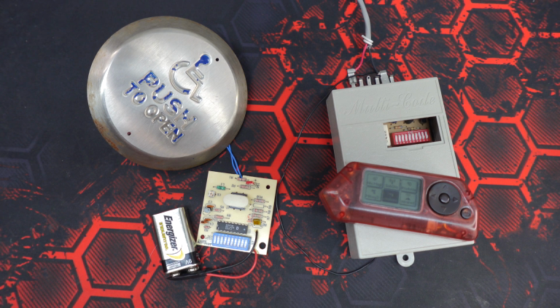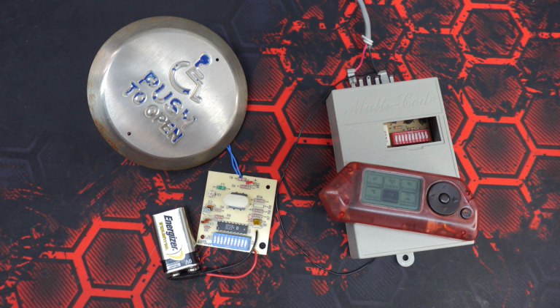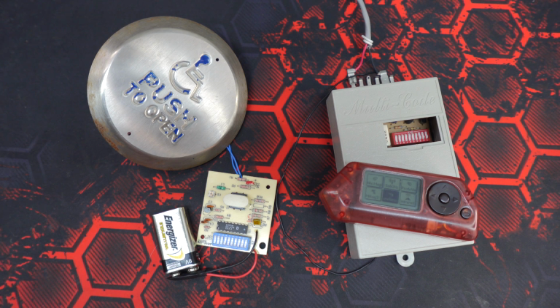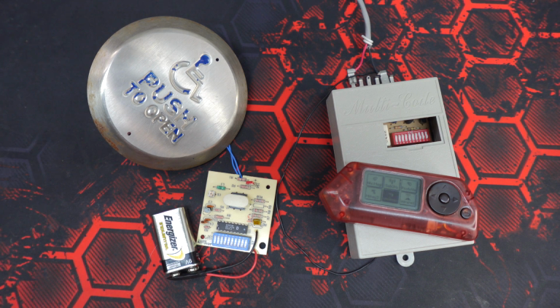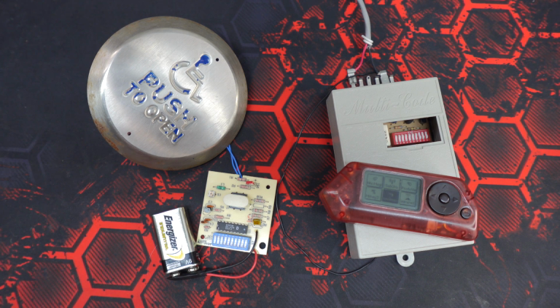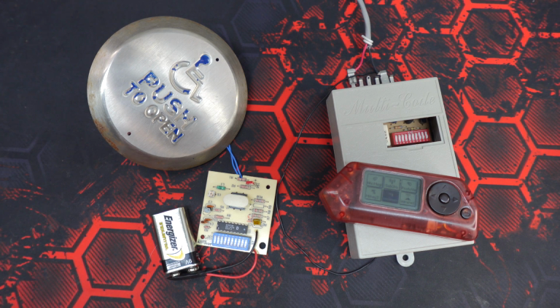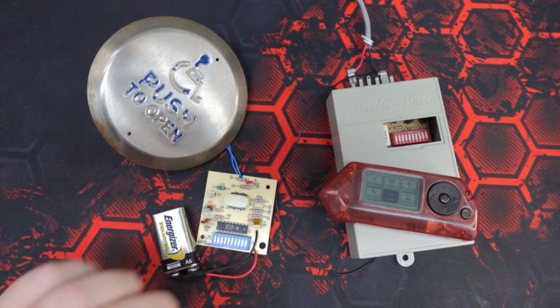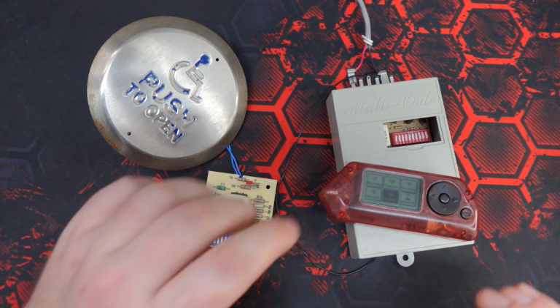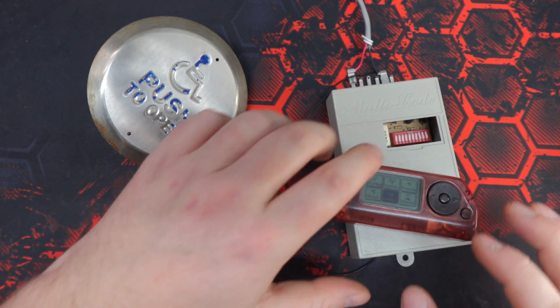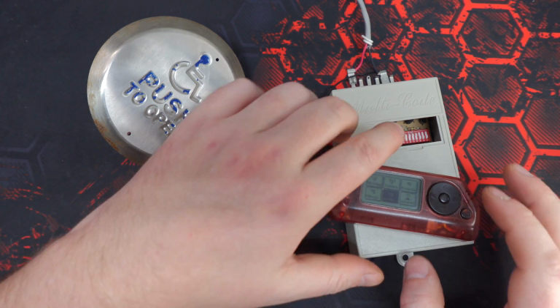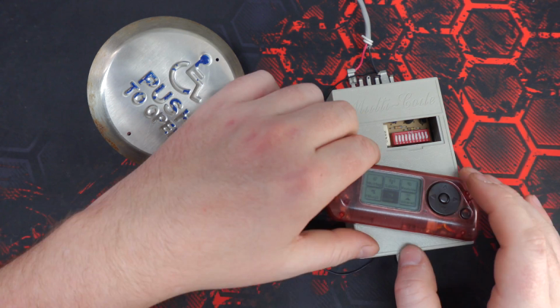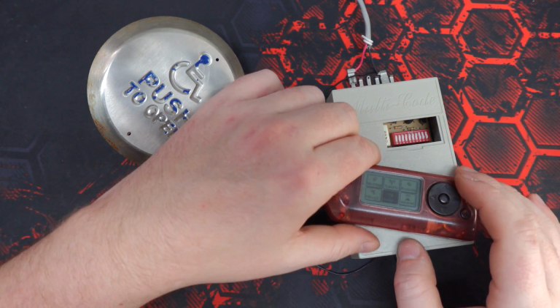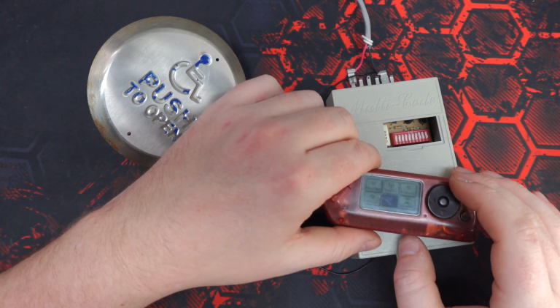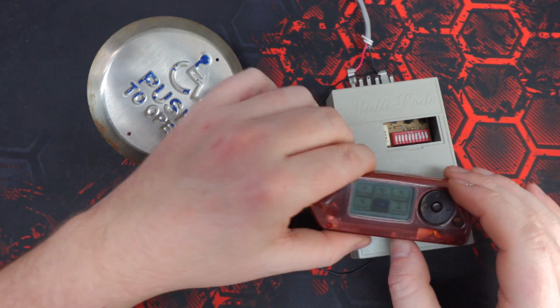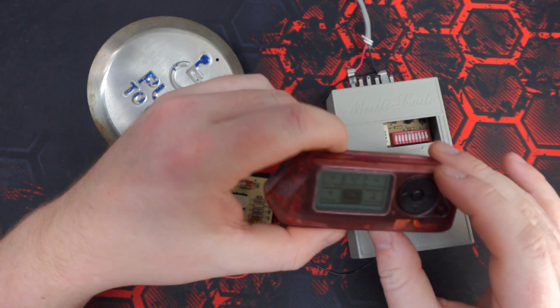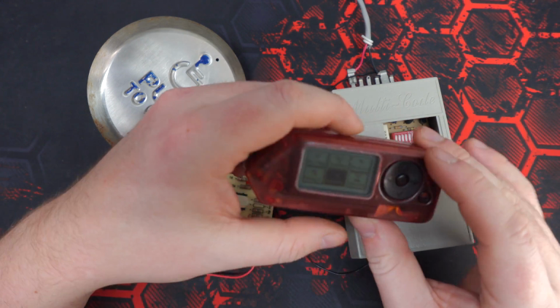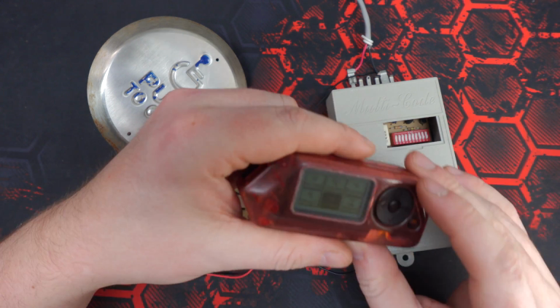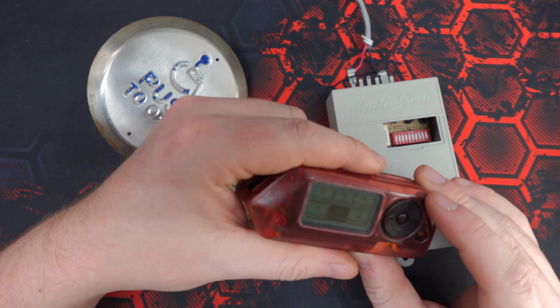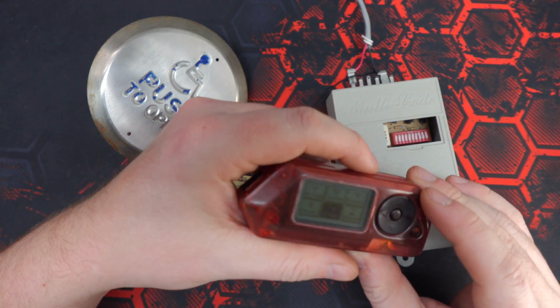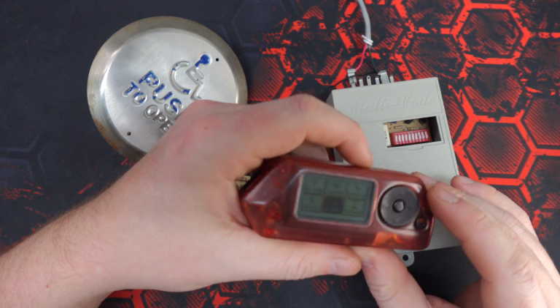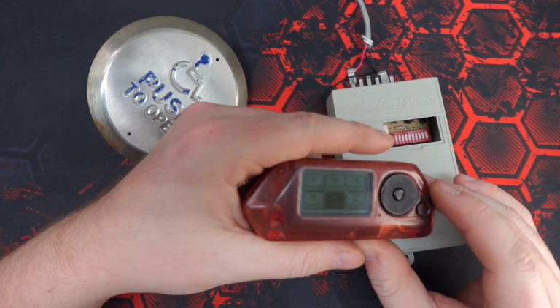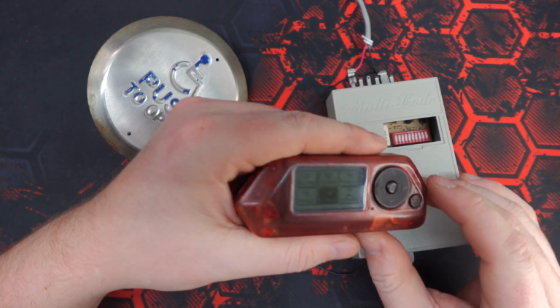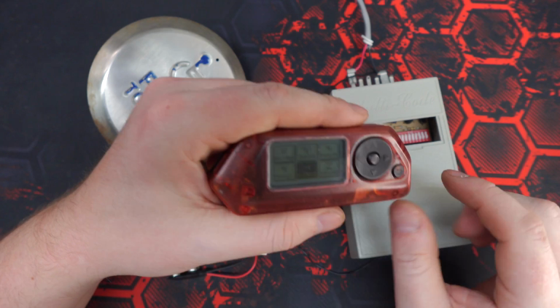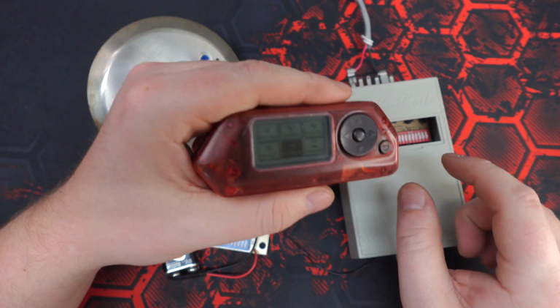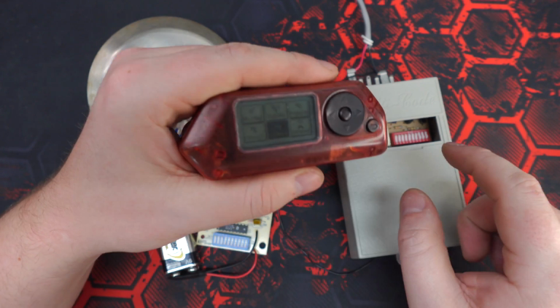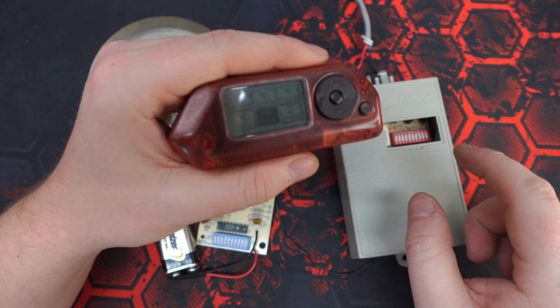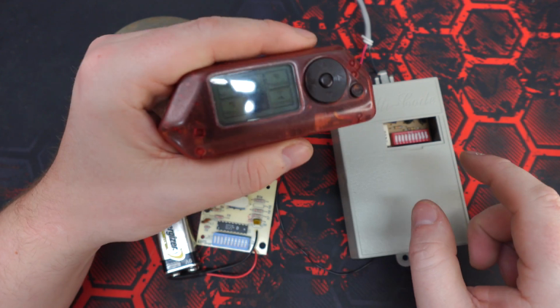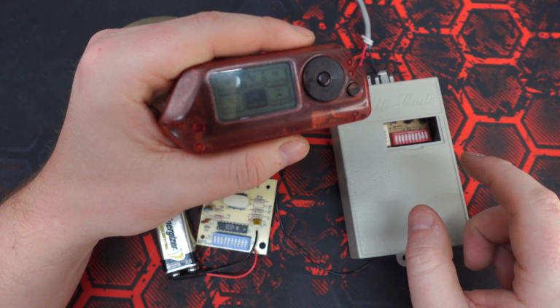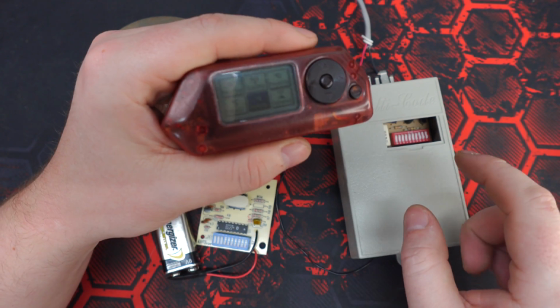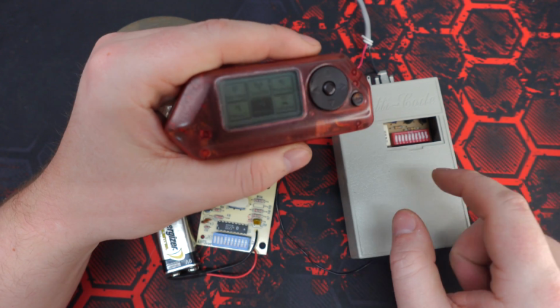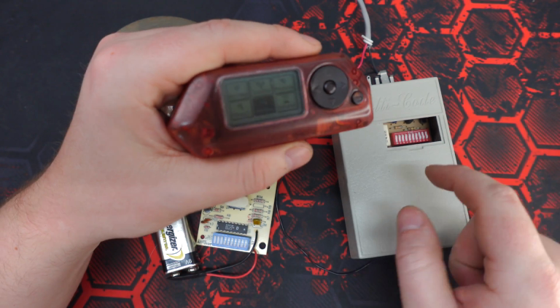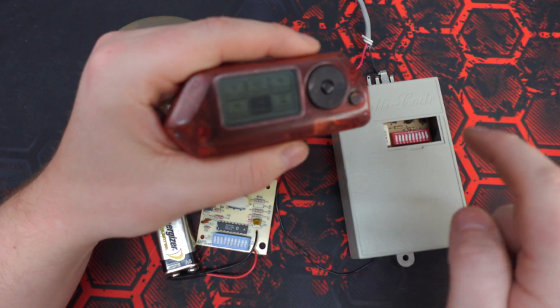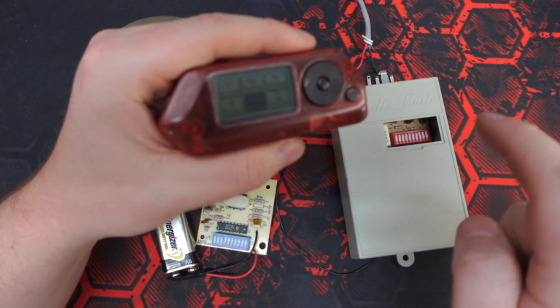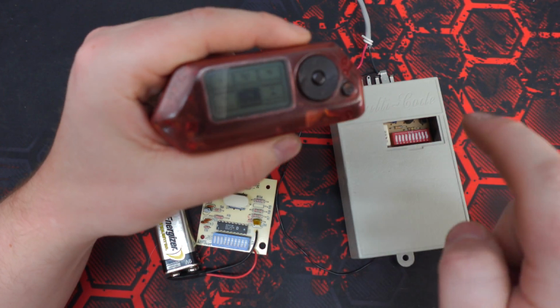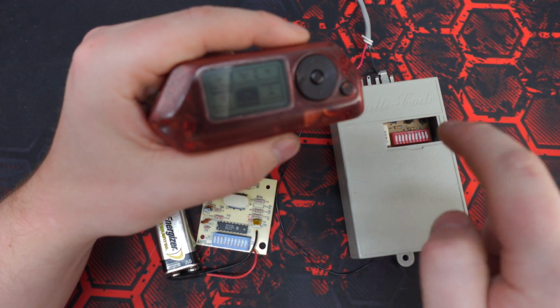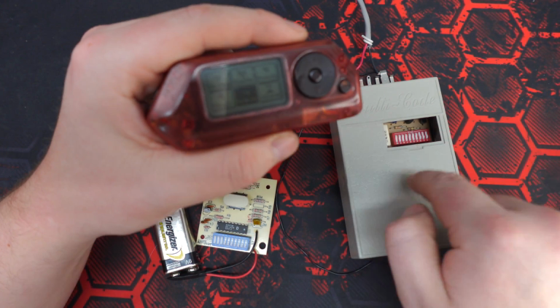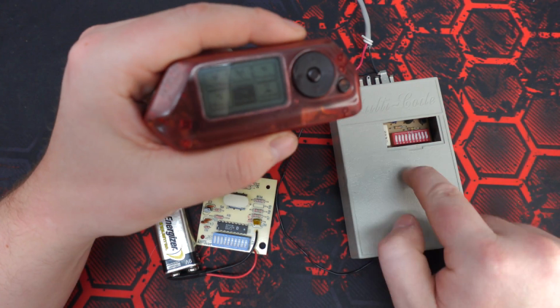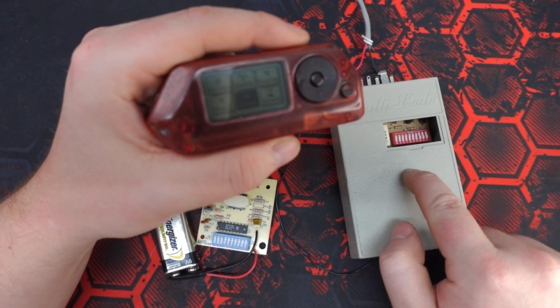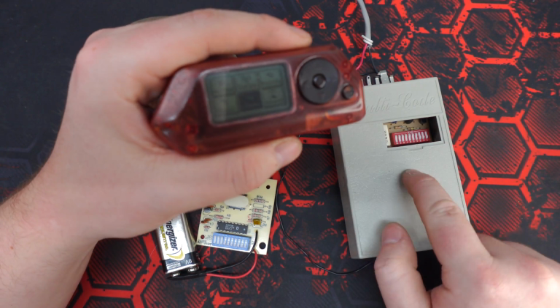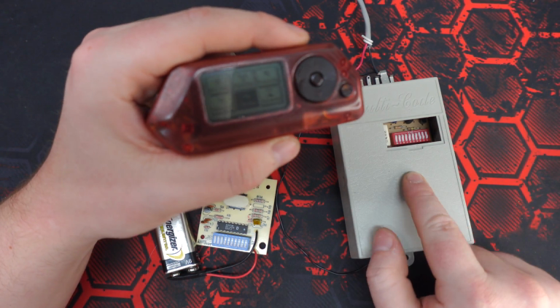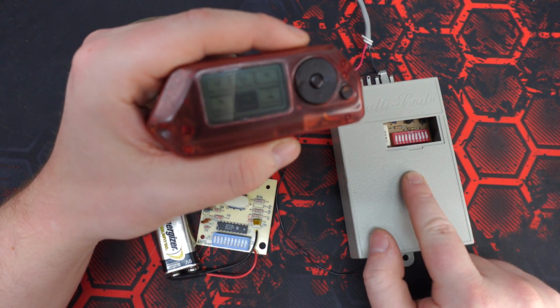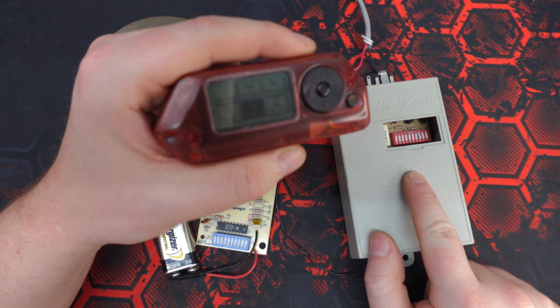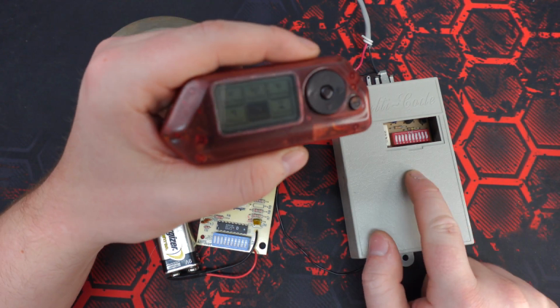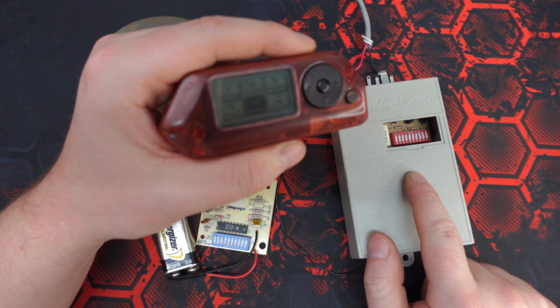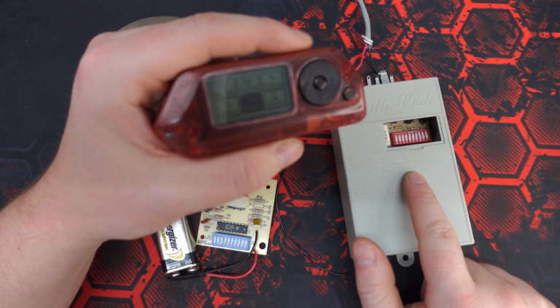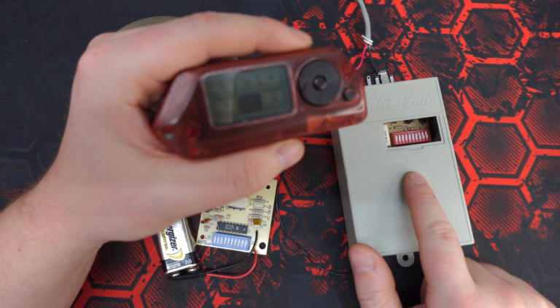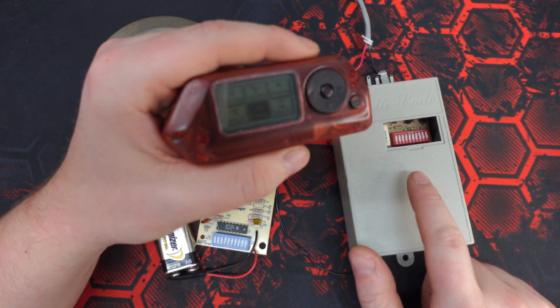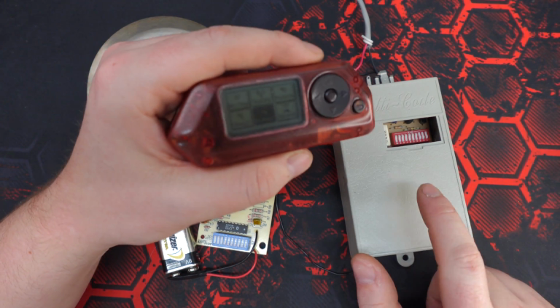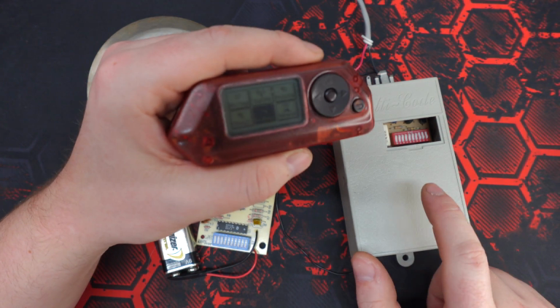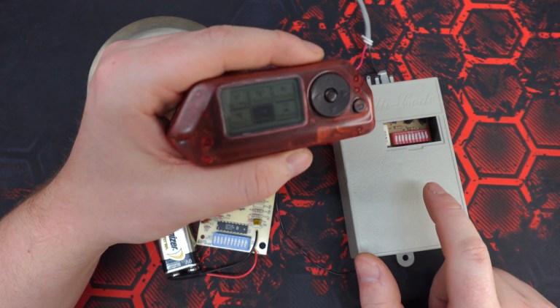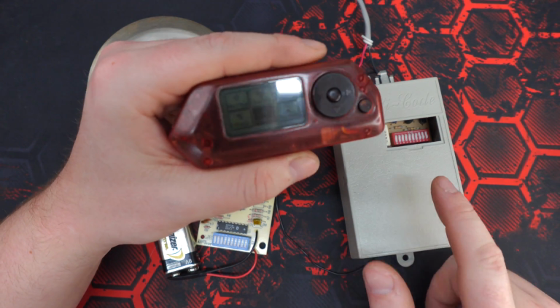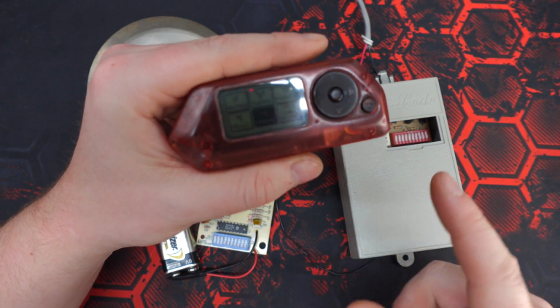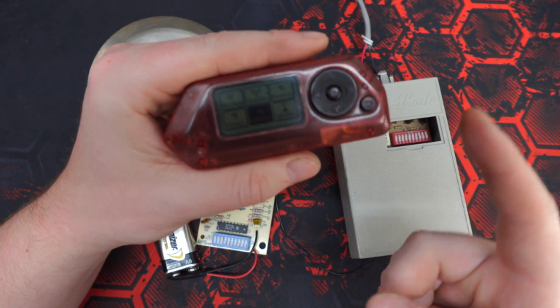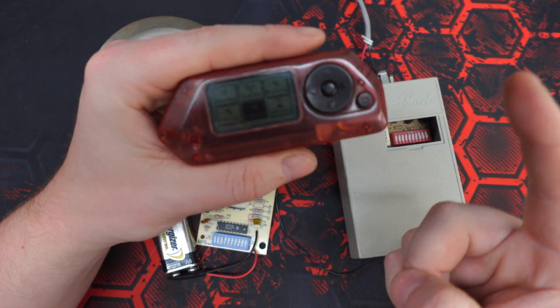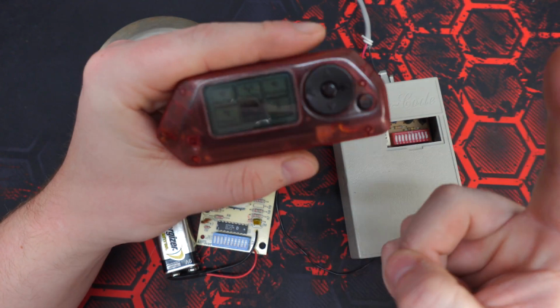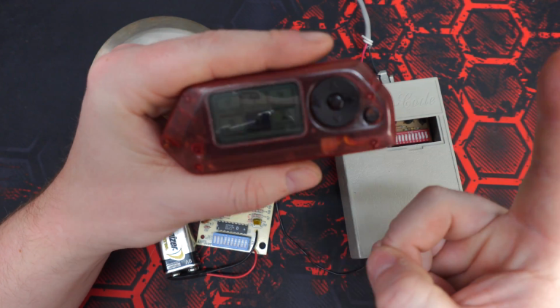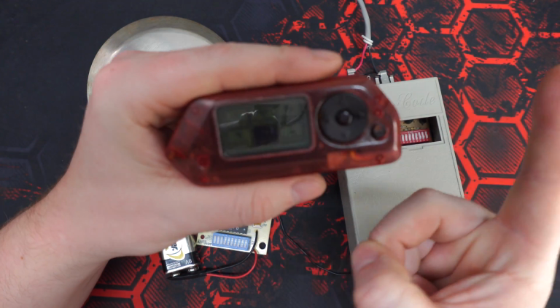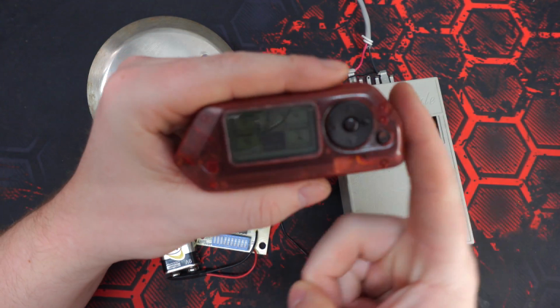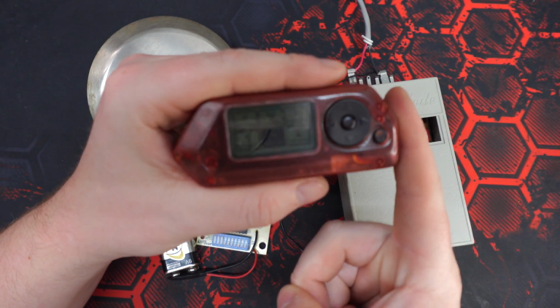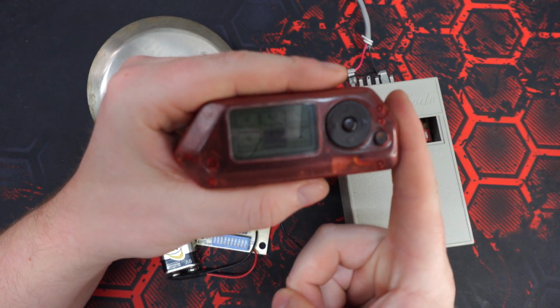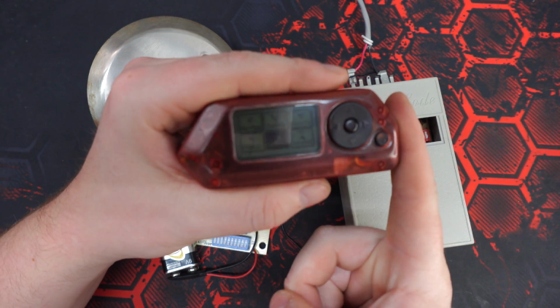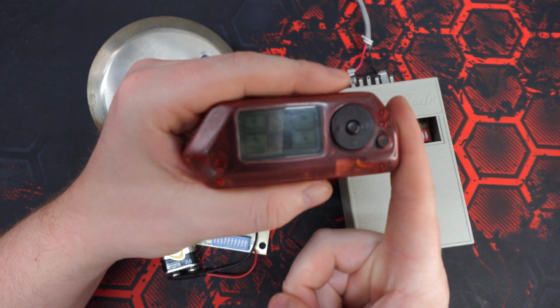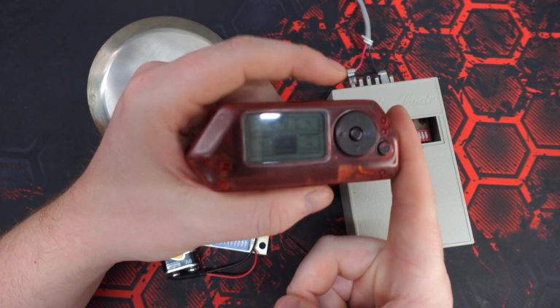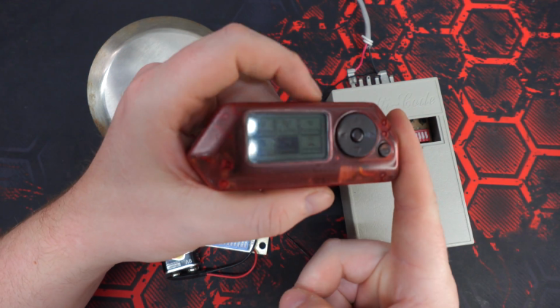Hello everyone. What I have for you today is a demo on brute forcing Linear Multi-Code series door controls using a Flipper Zero.